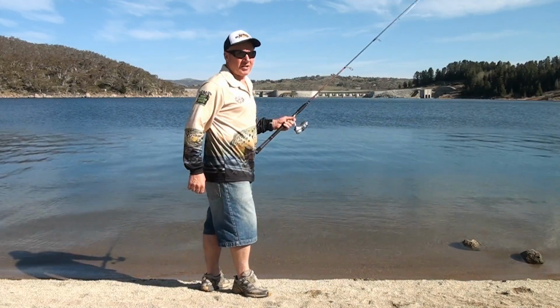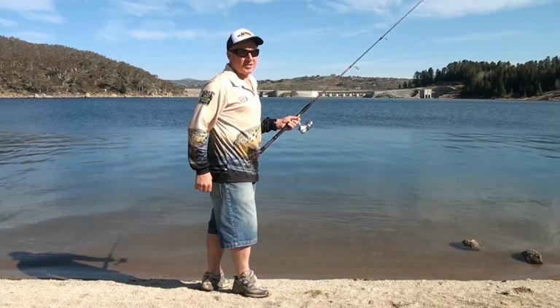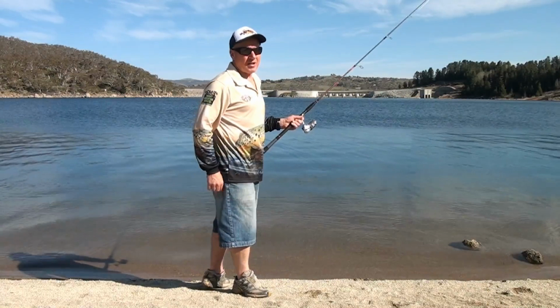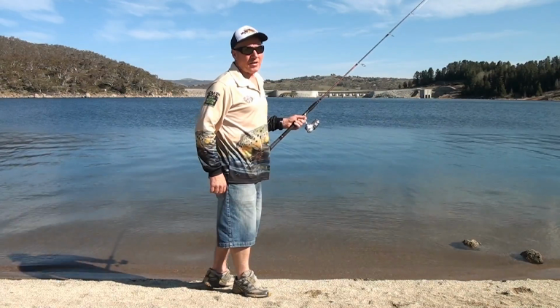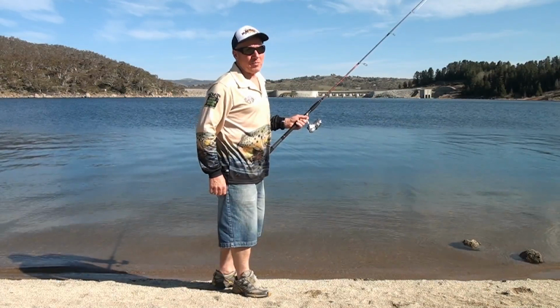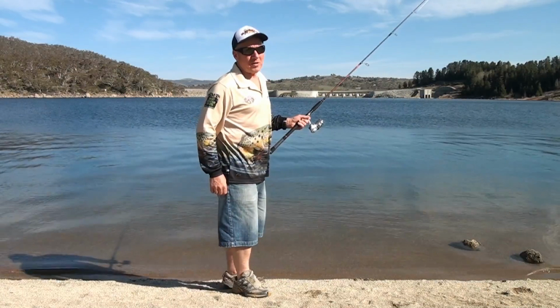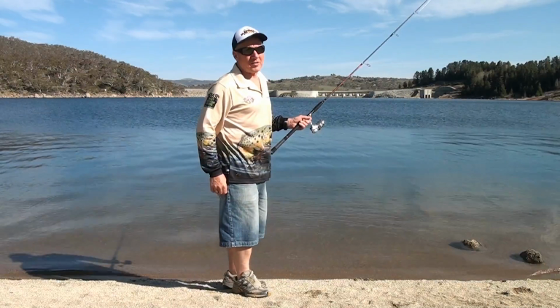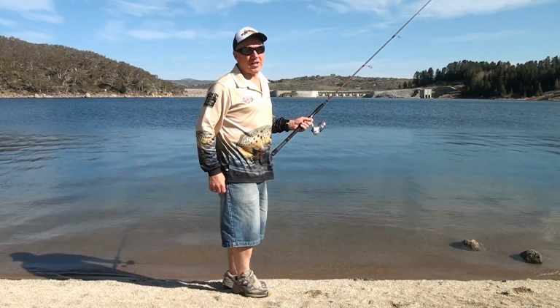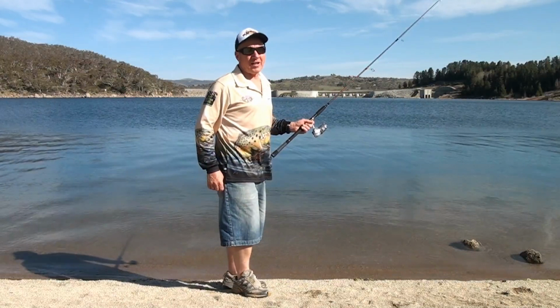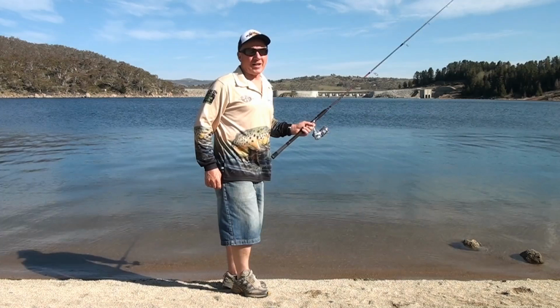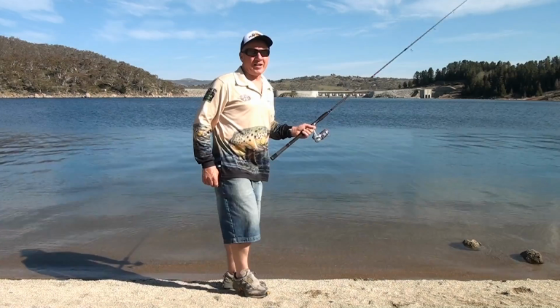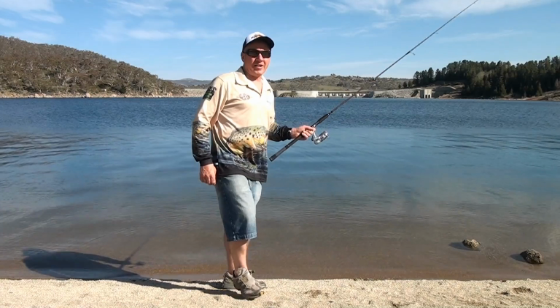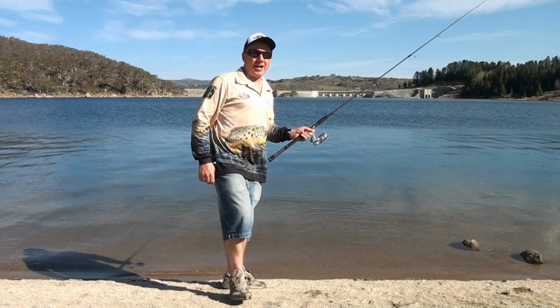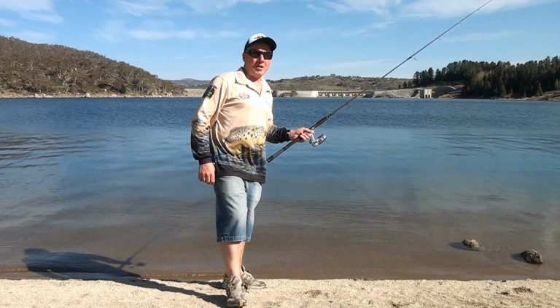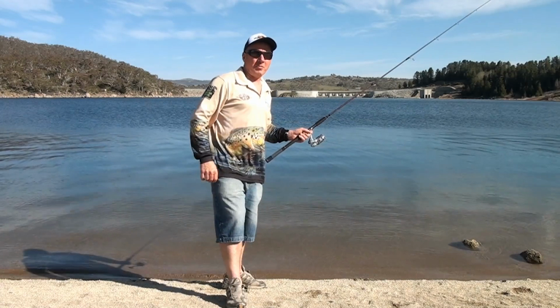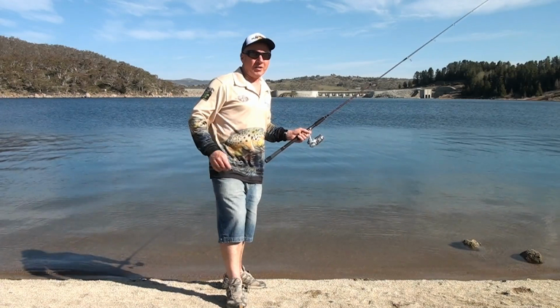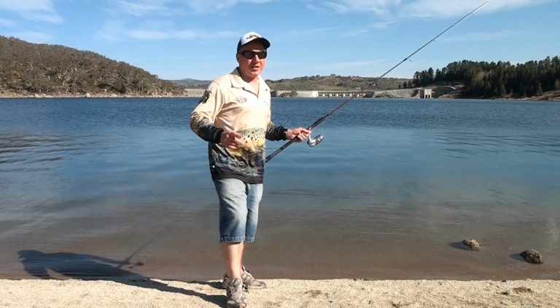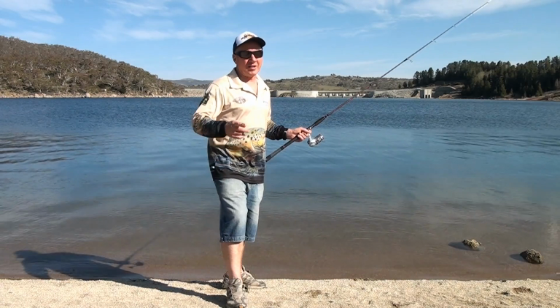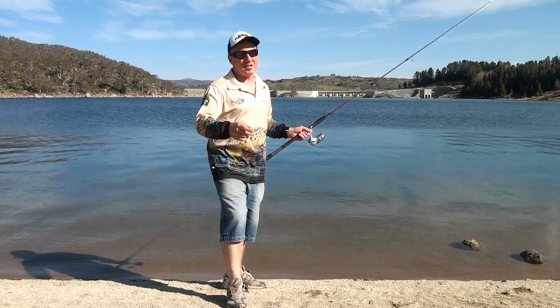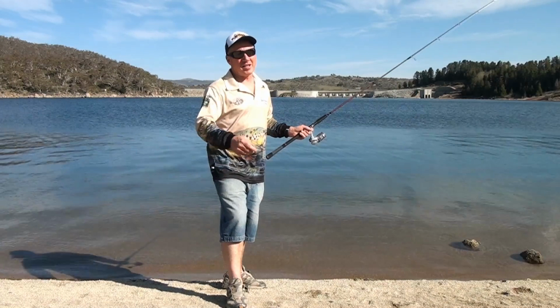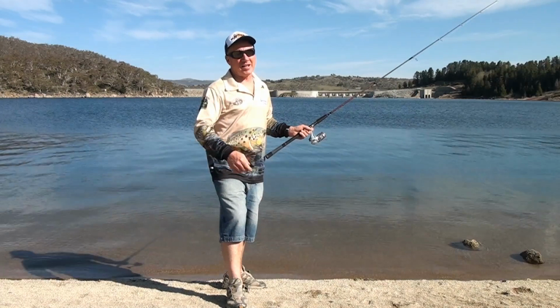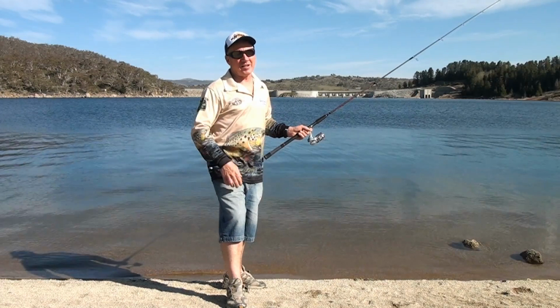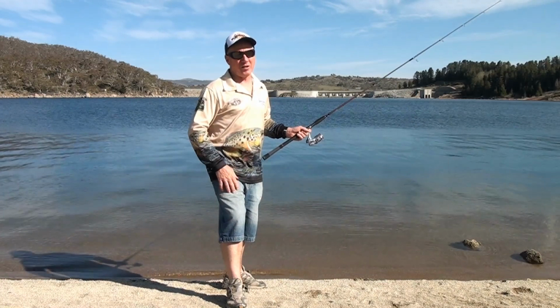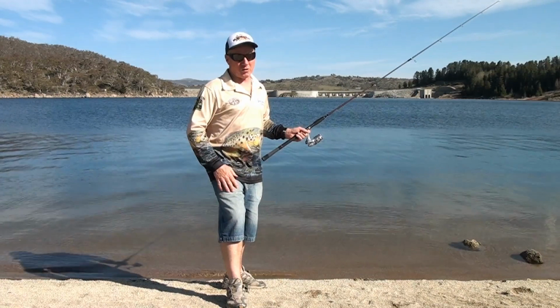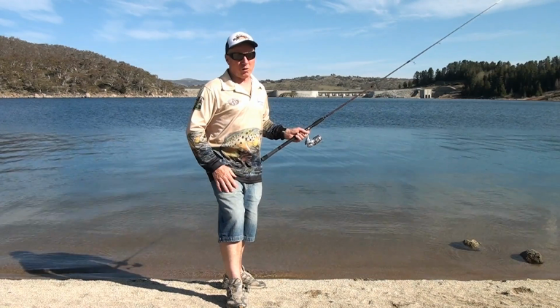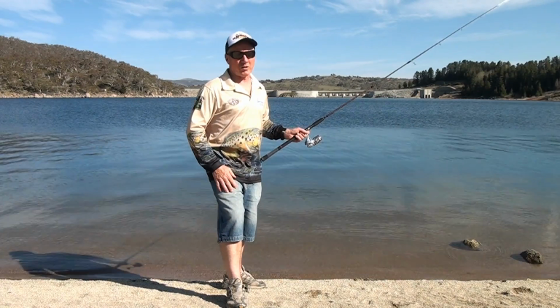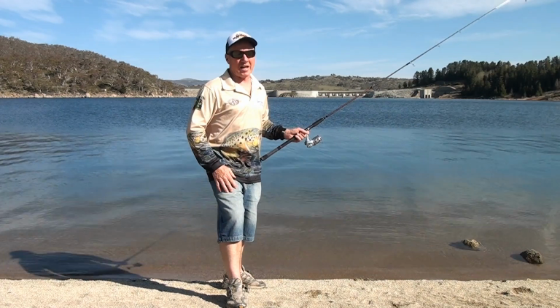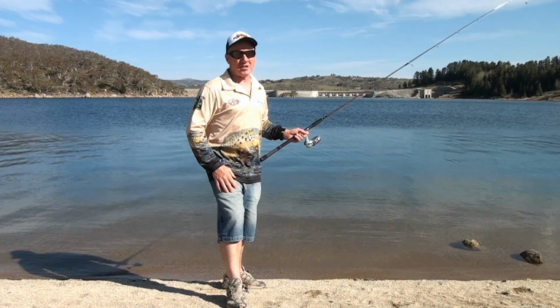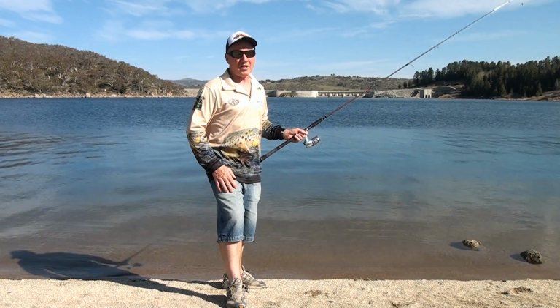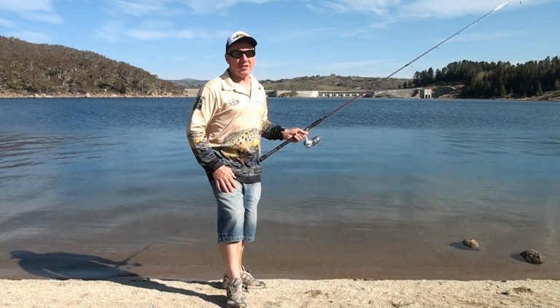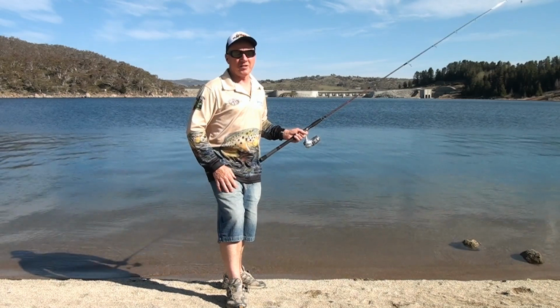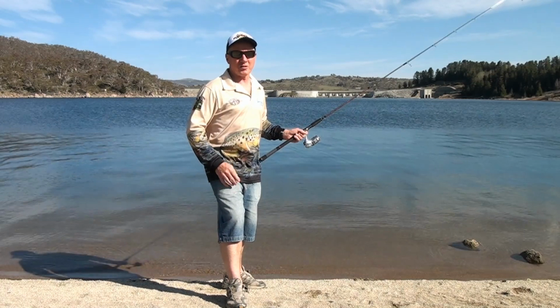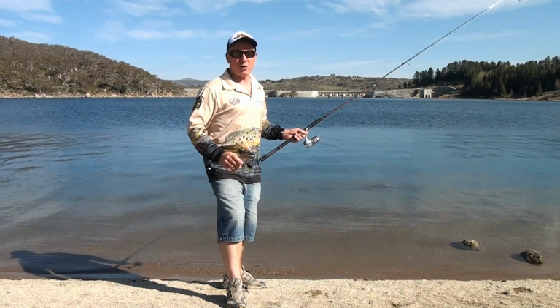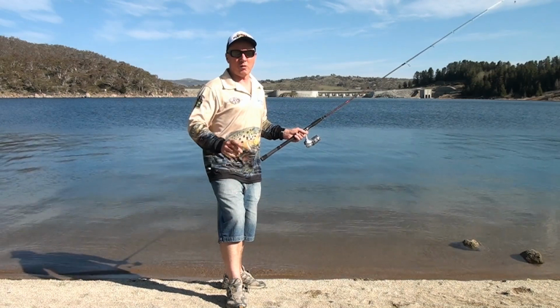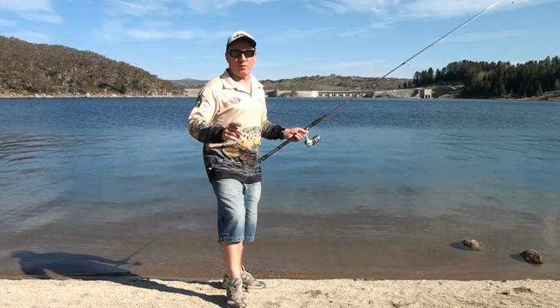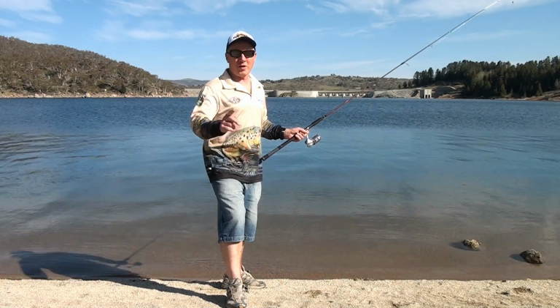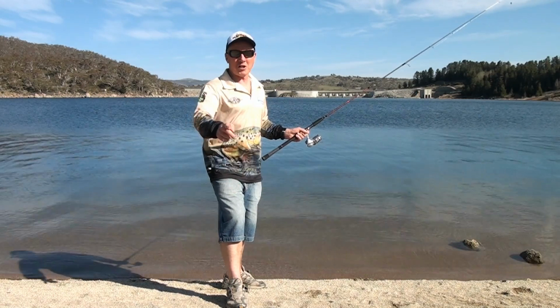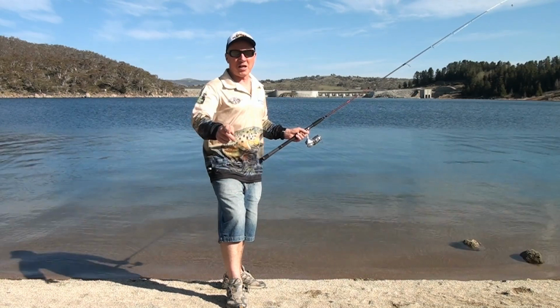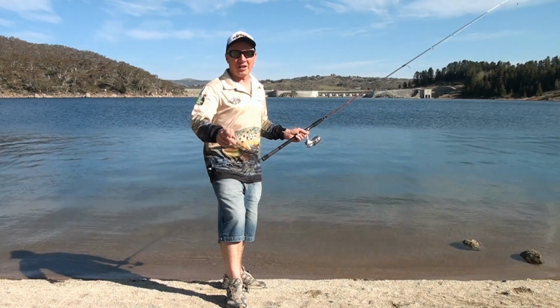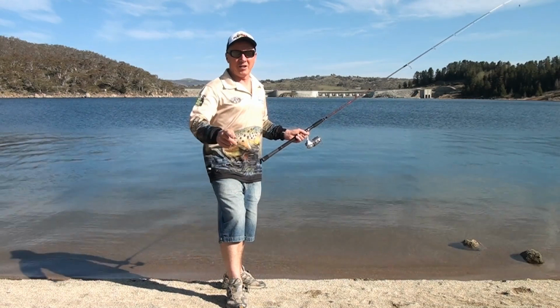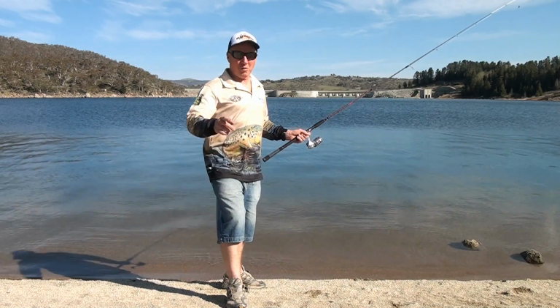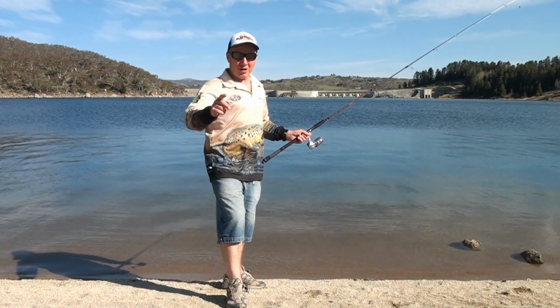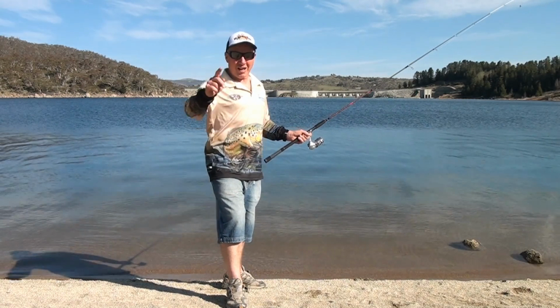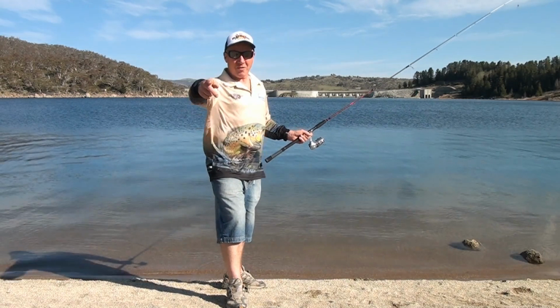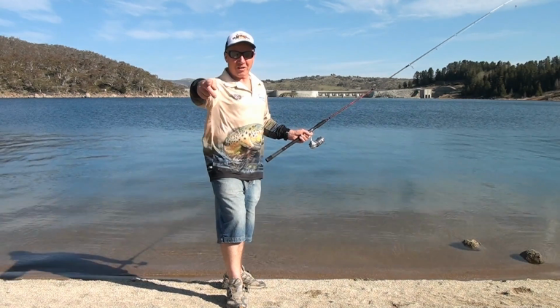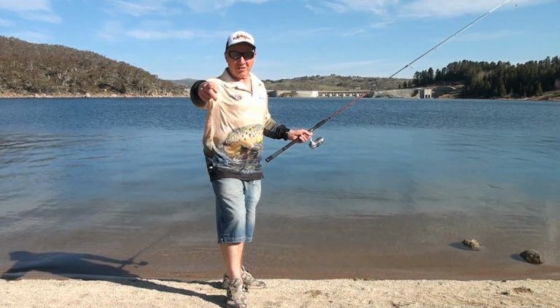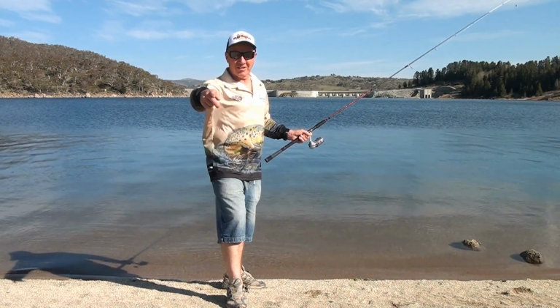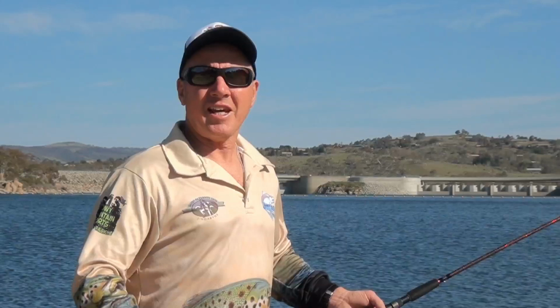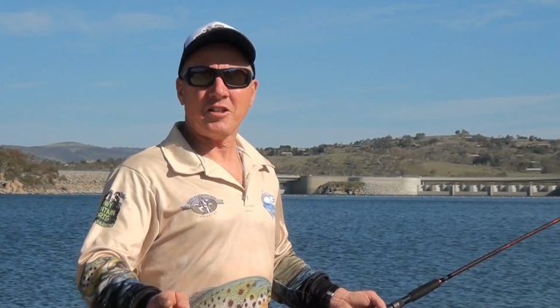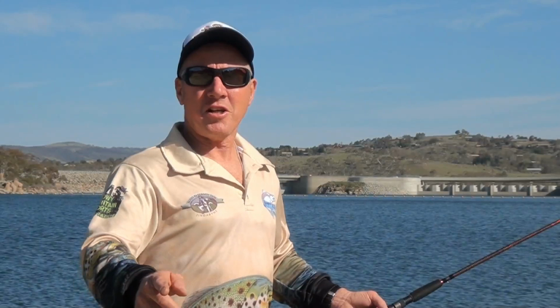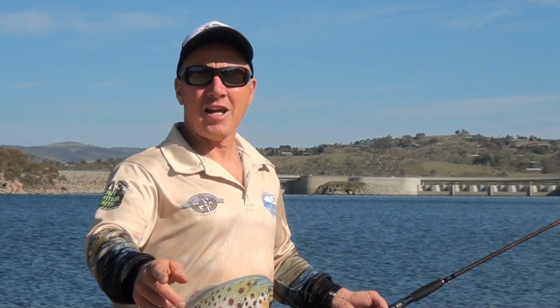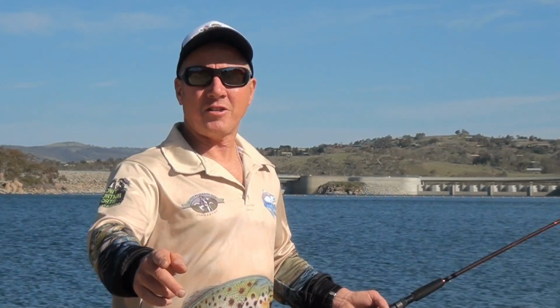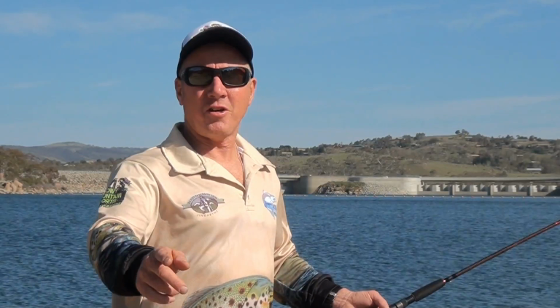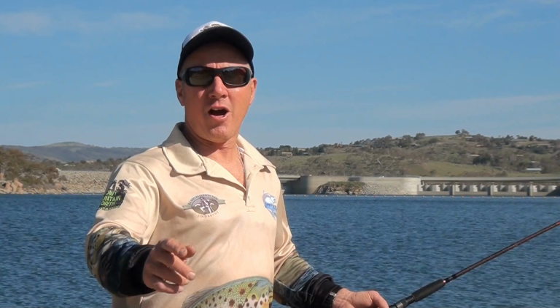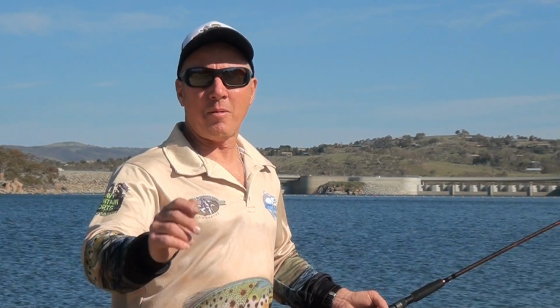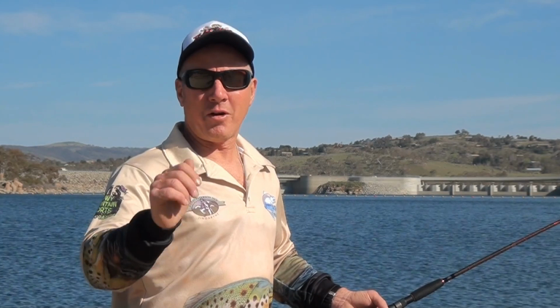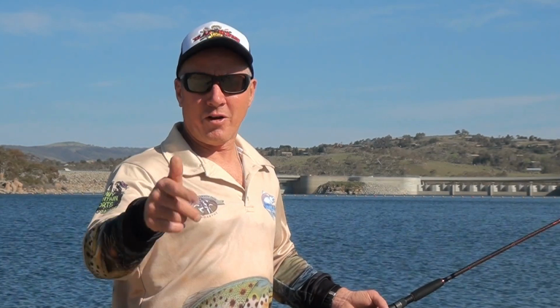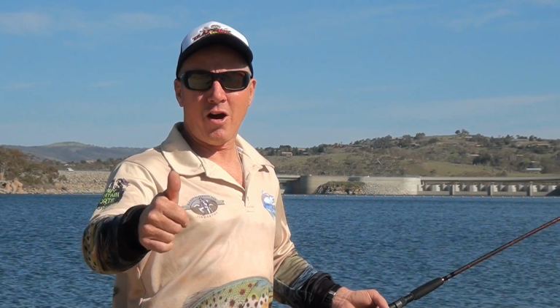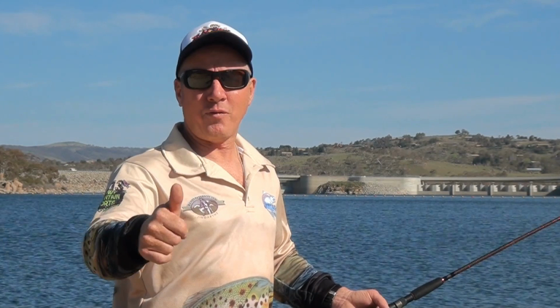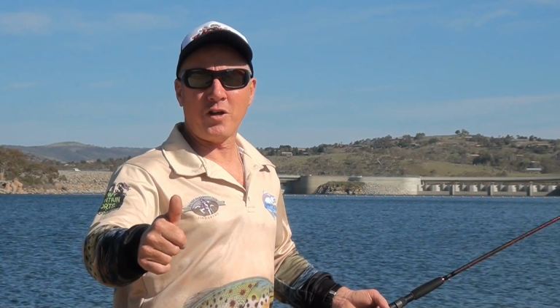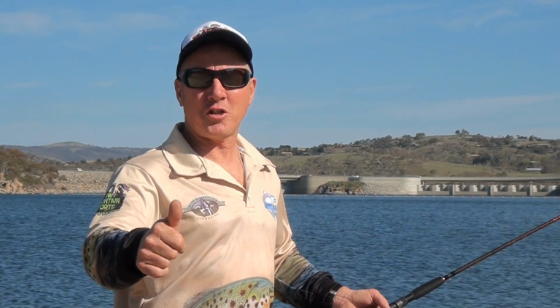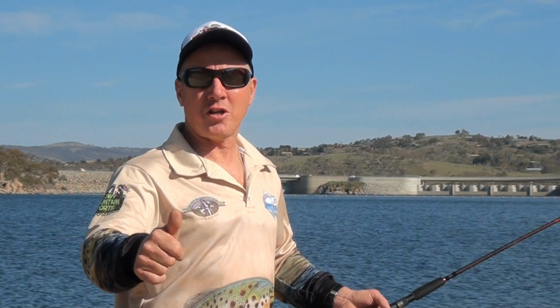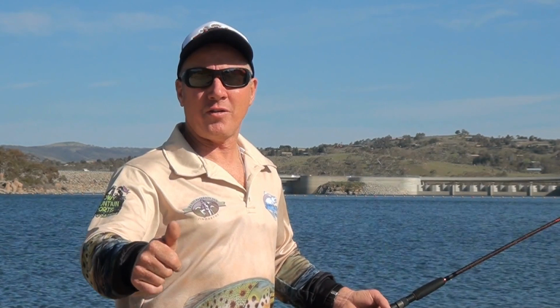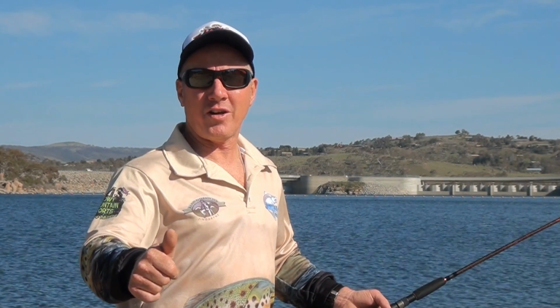So, we haven't been so lucky today, but like they say, it's not called catching, it's called fishing. We love it. Catch you next time on iFish TV.